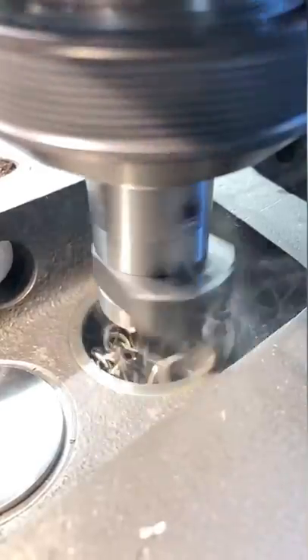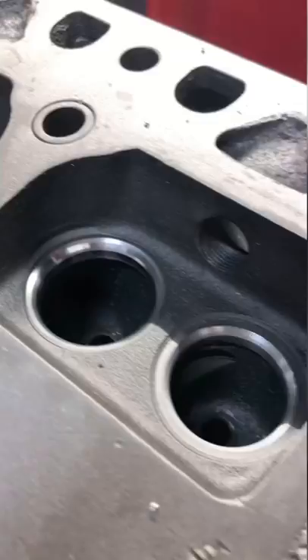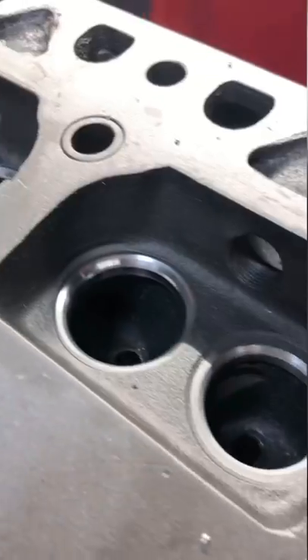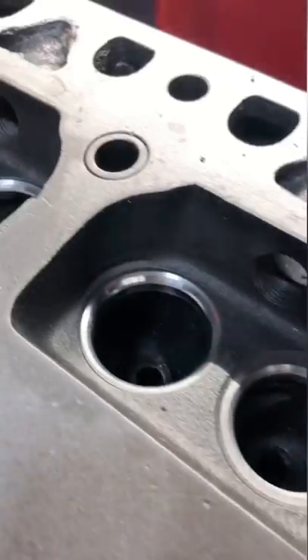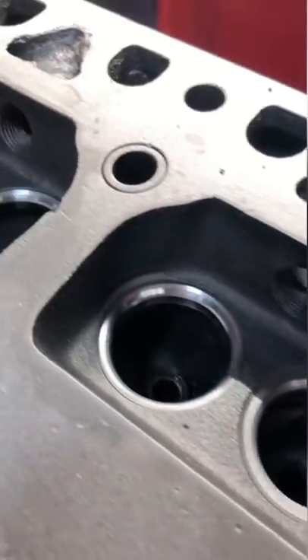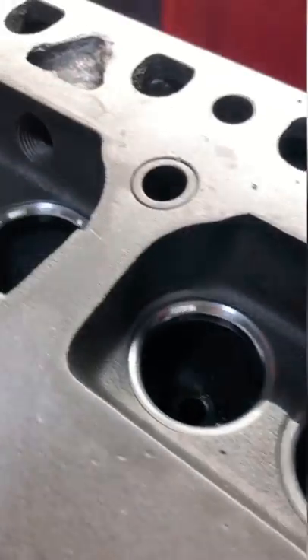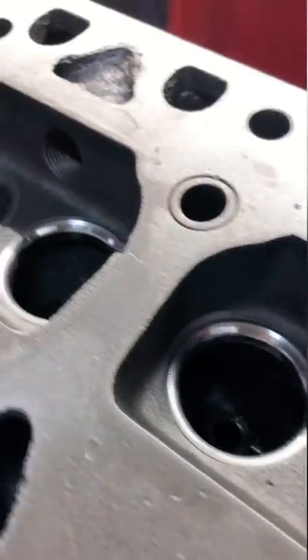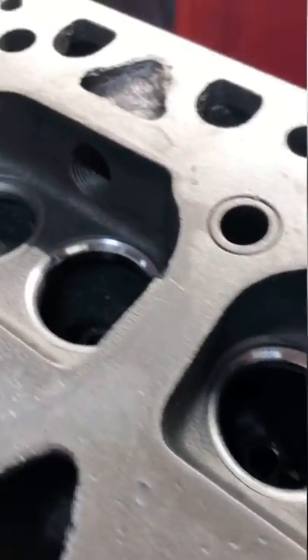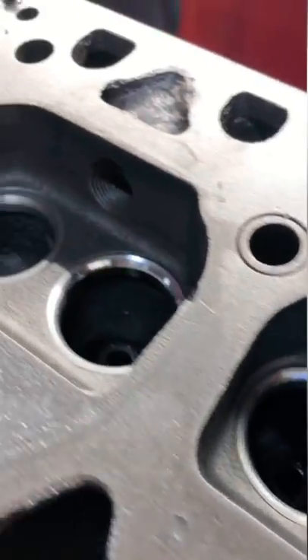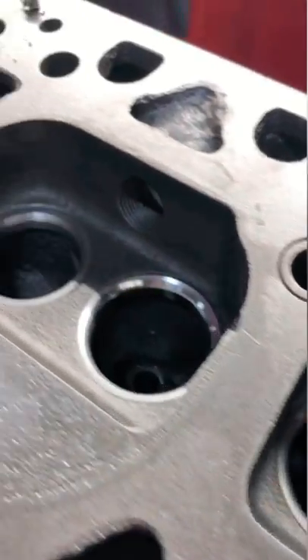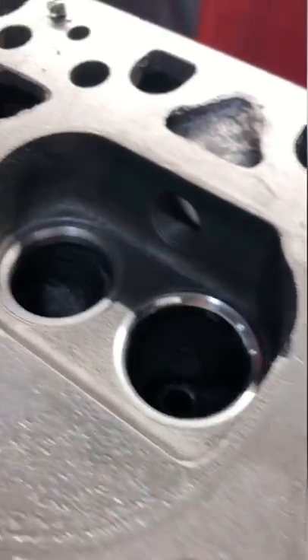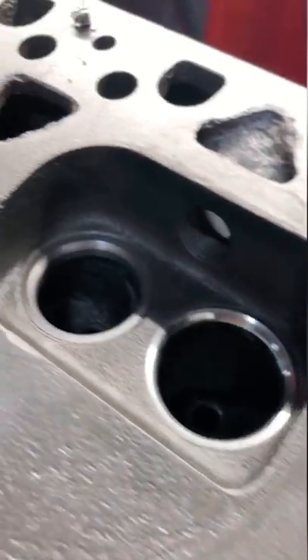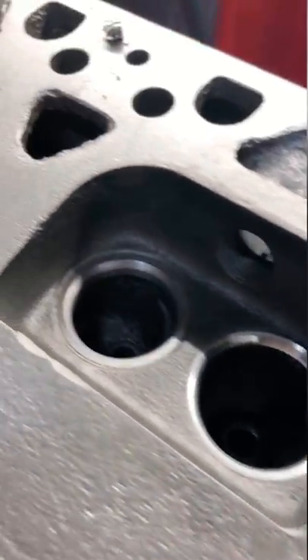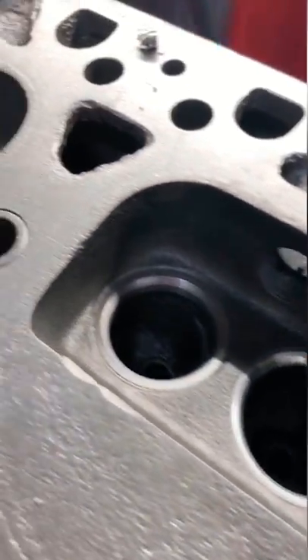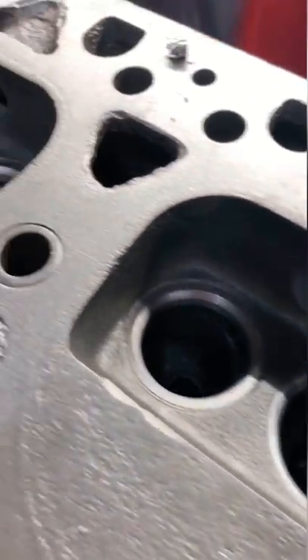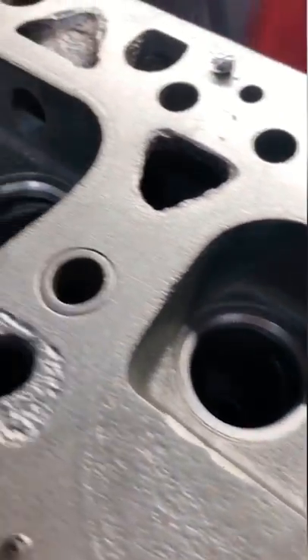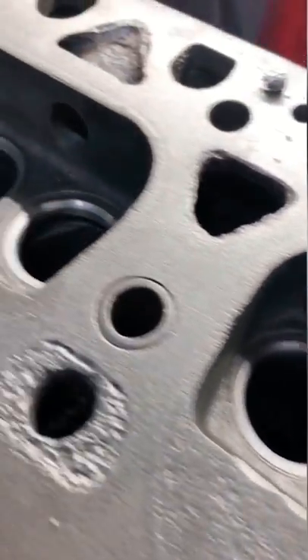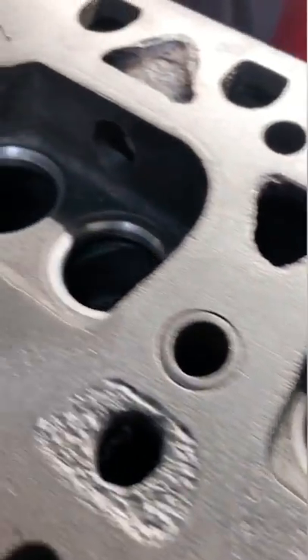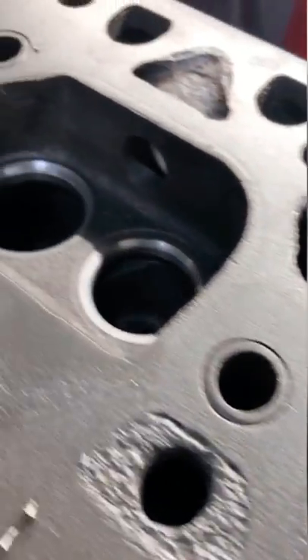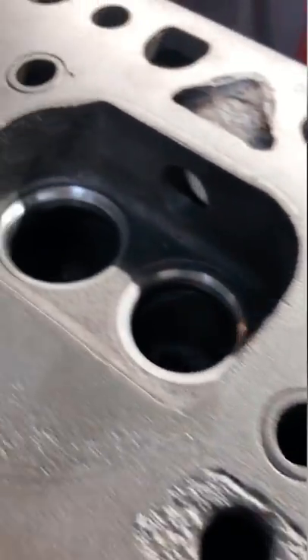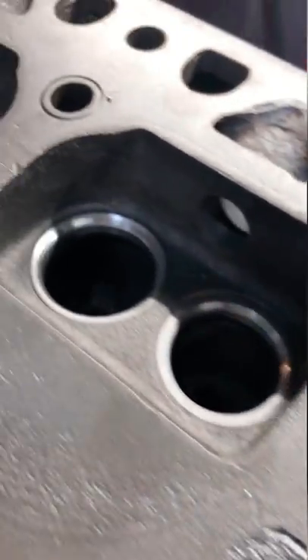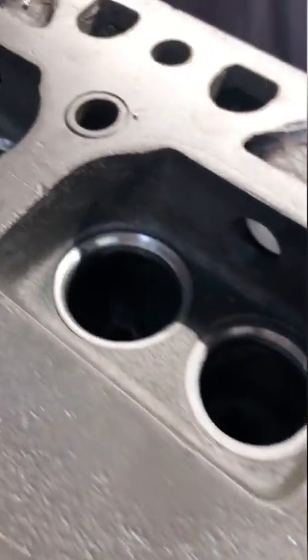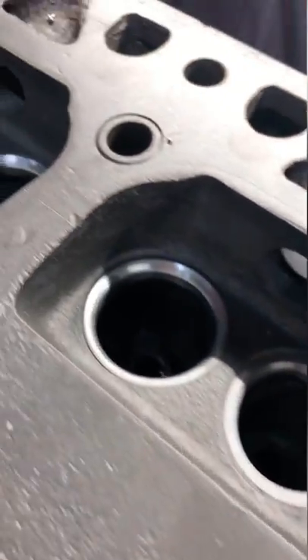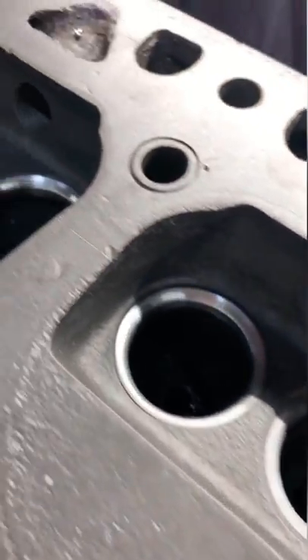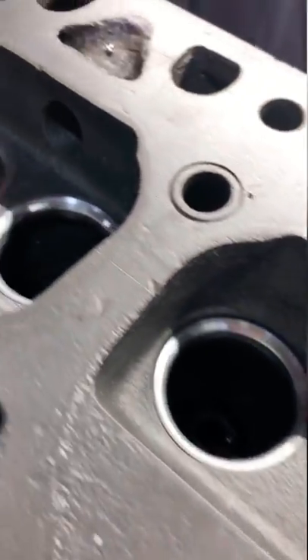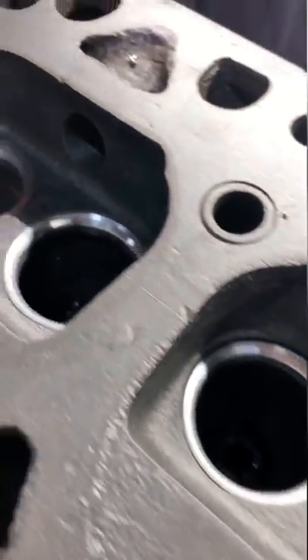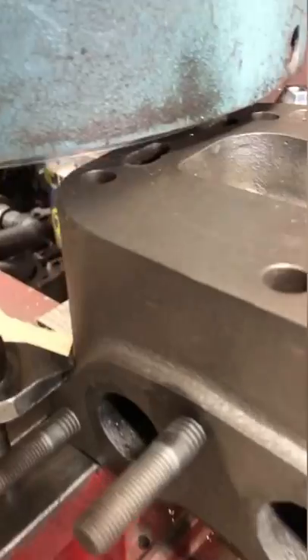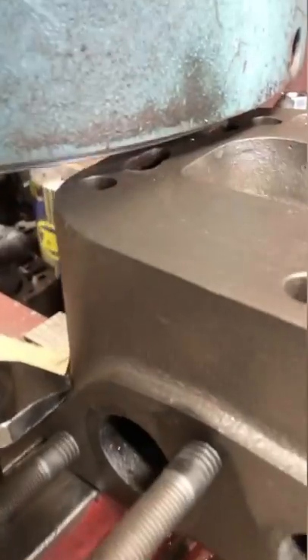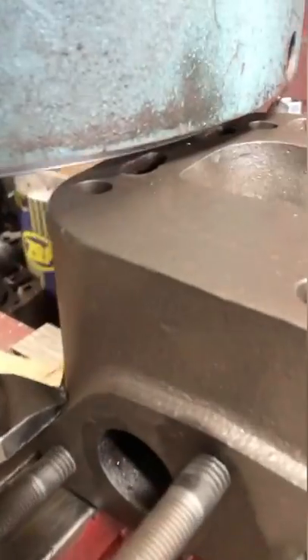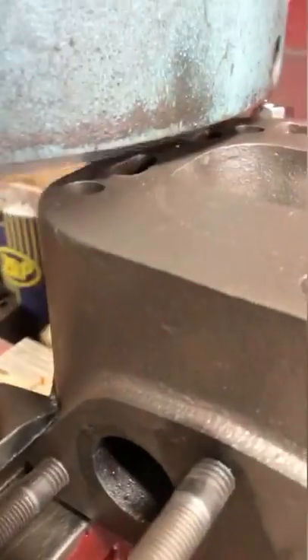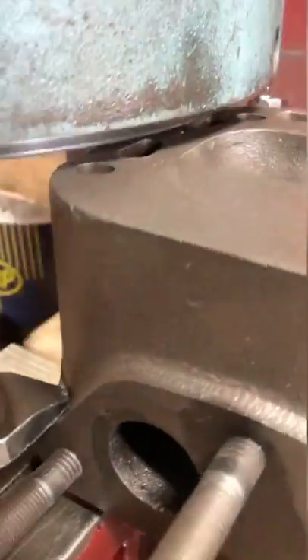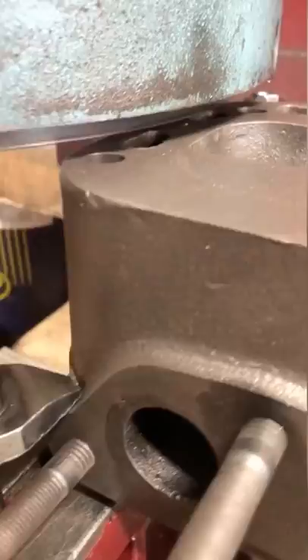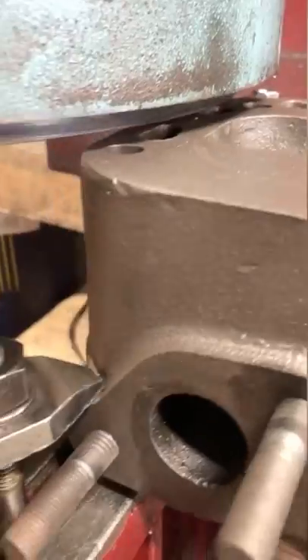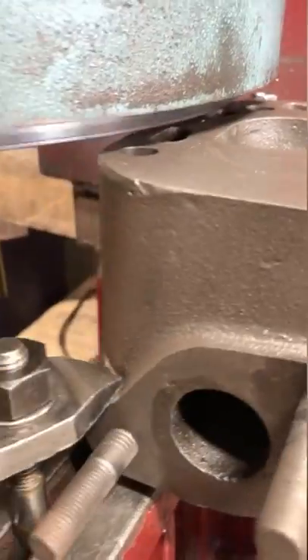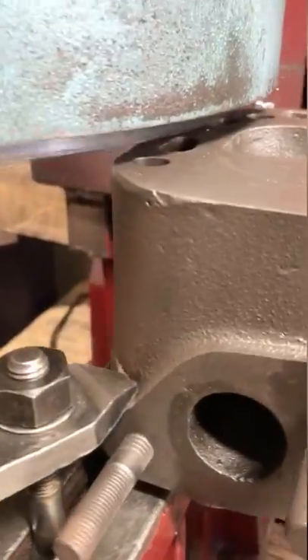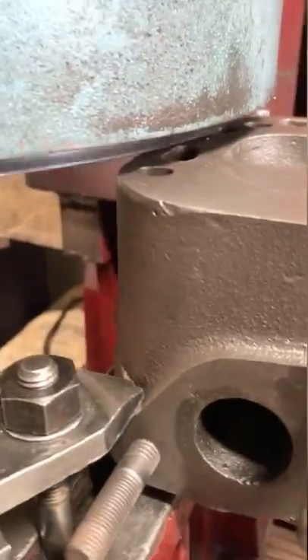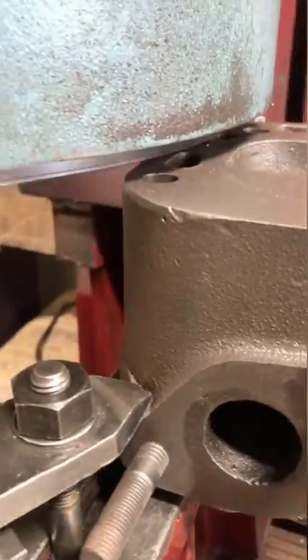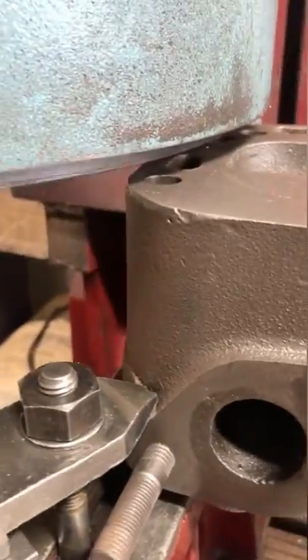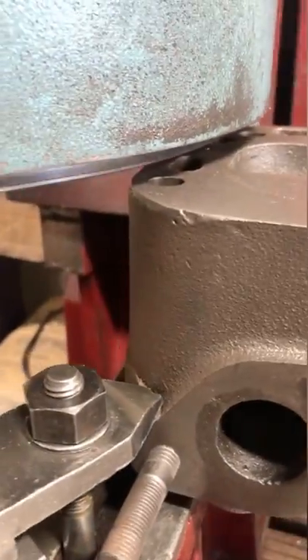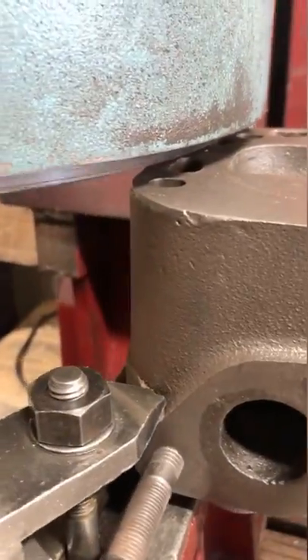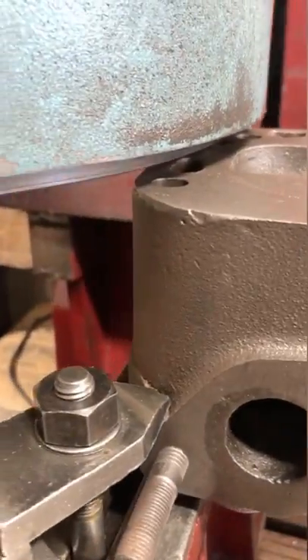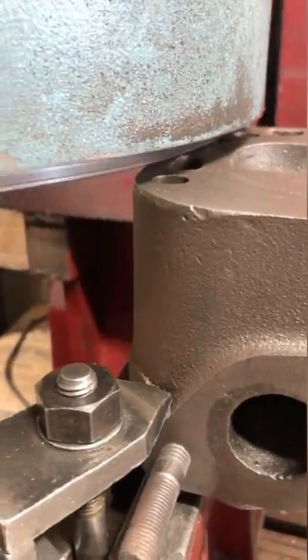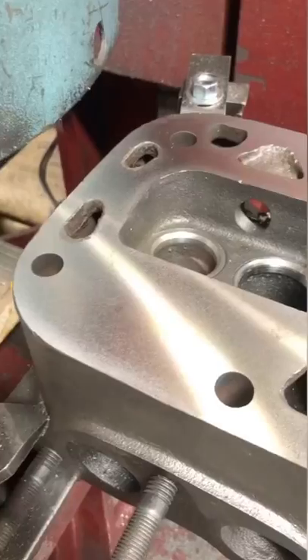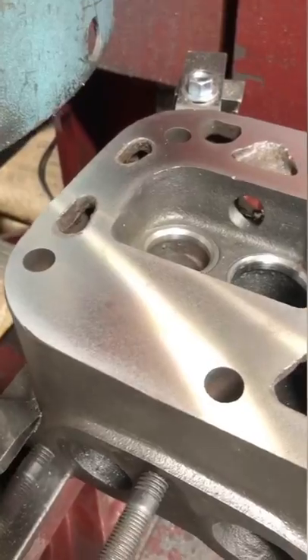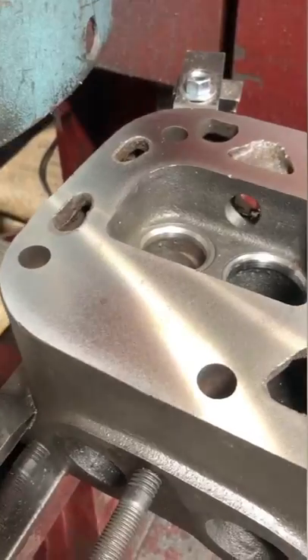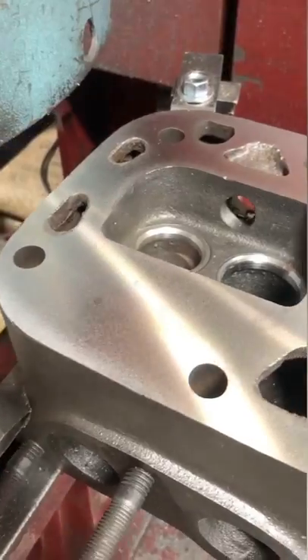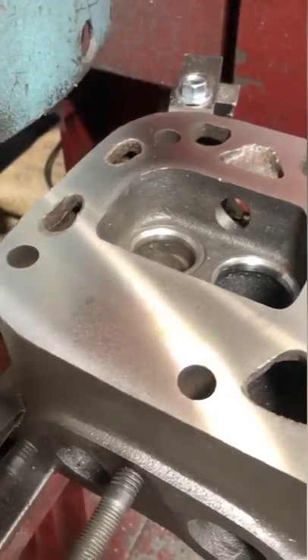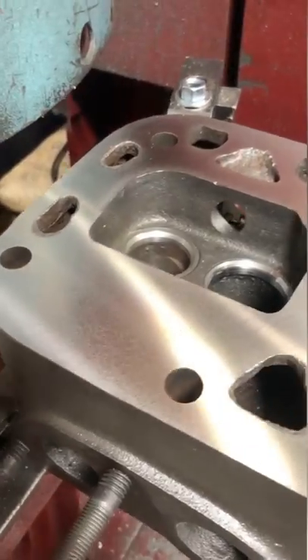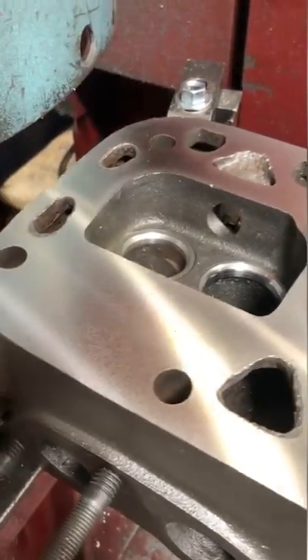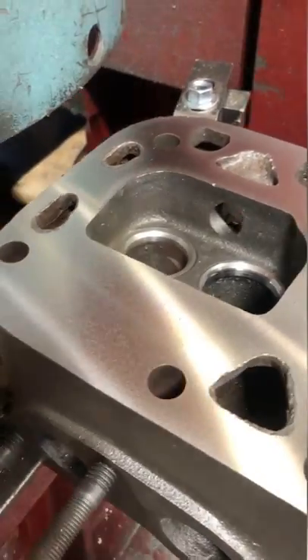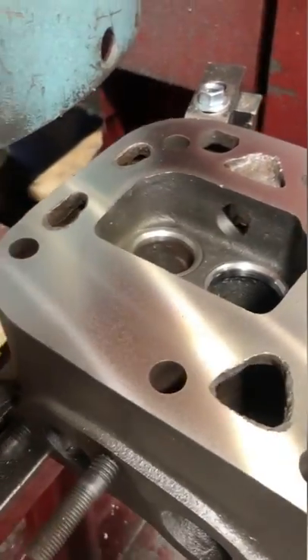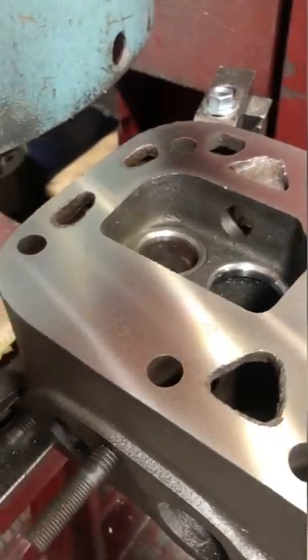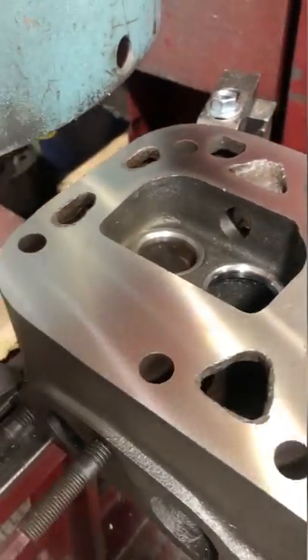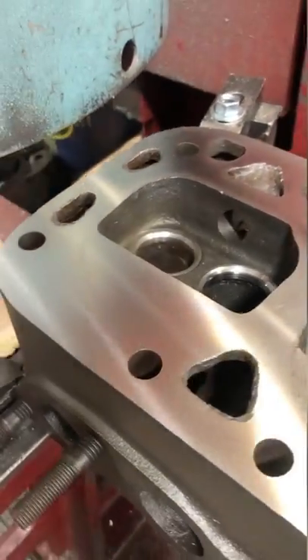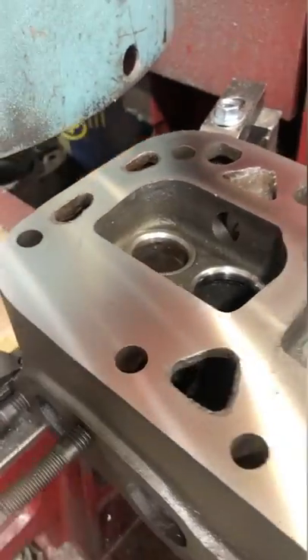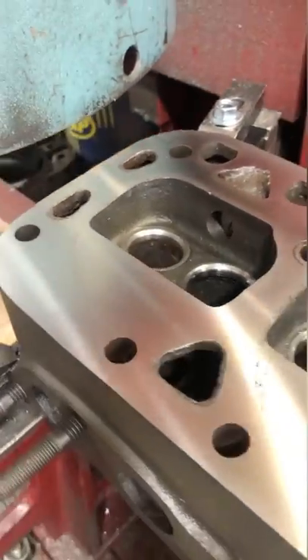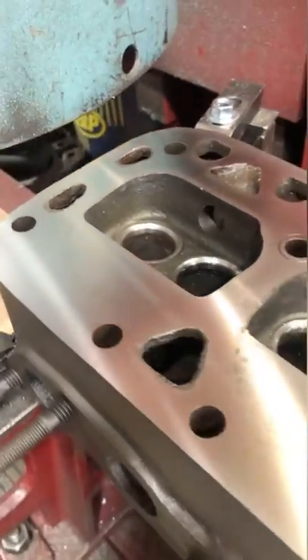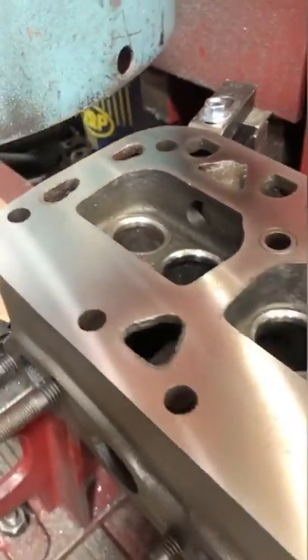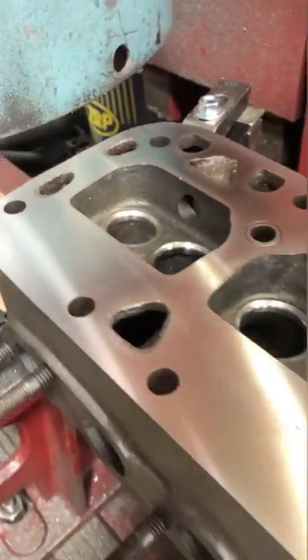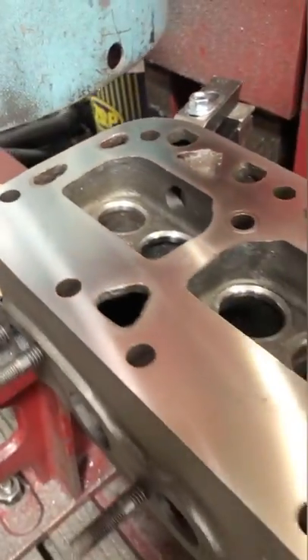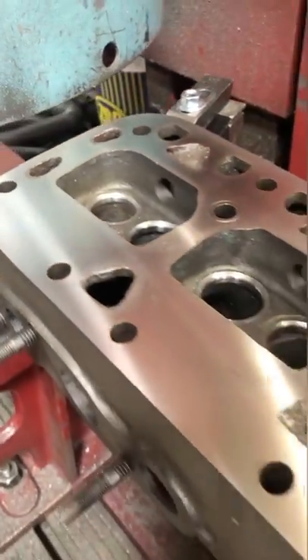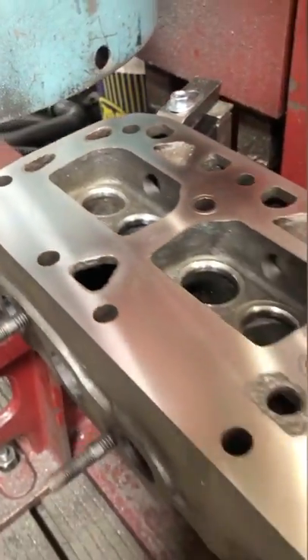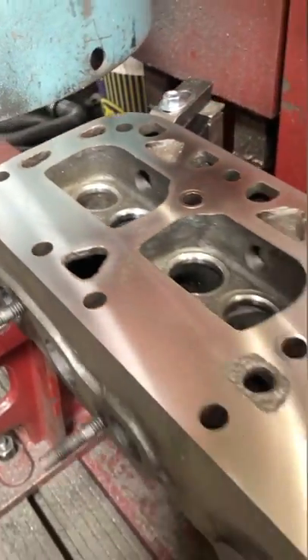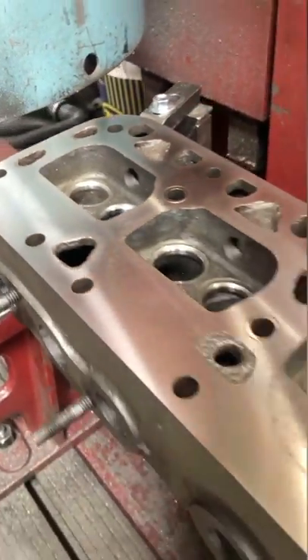Here's how they look when they're finished and I double check all of them with a vacuum check. The last bit of machining this head got was a resurface and now it's ready for reassembly.